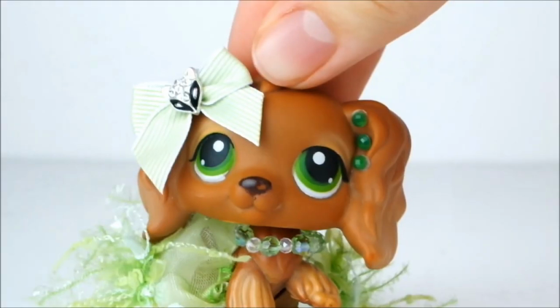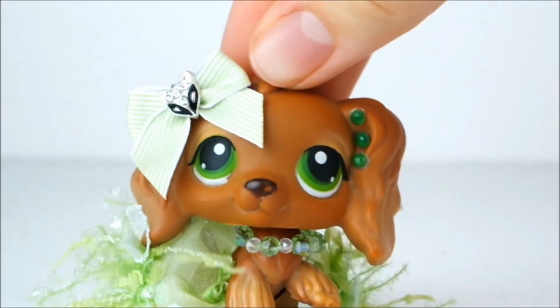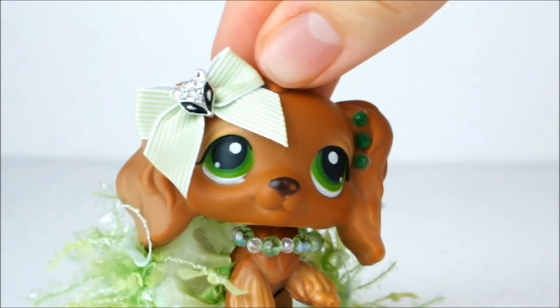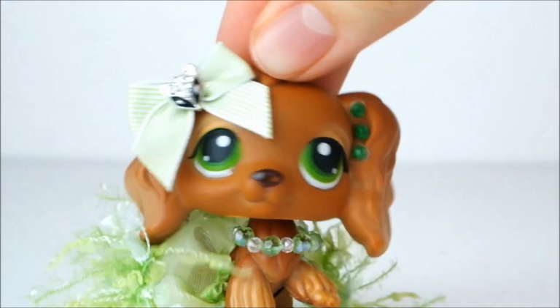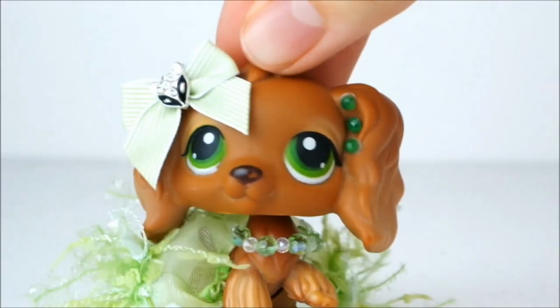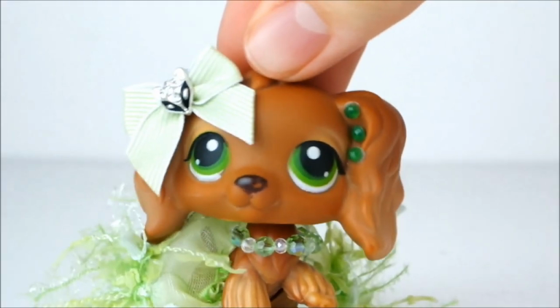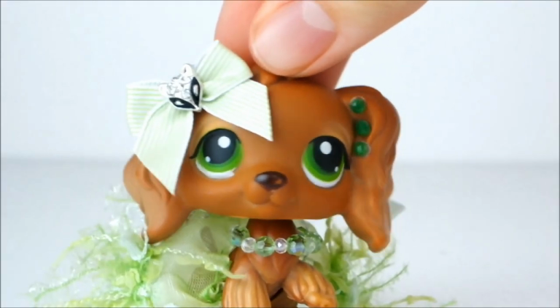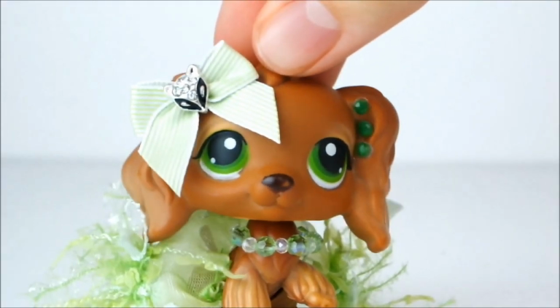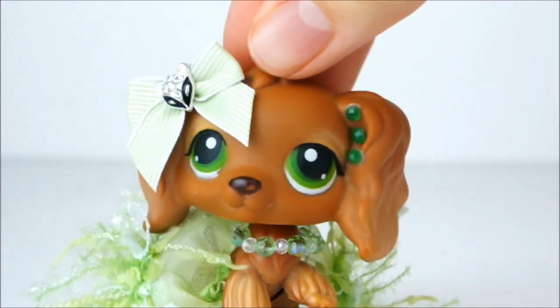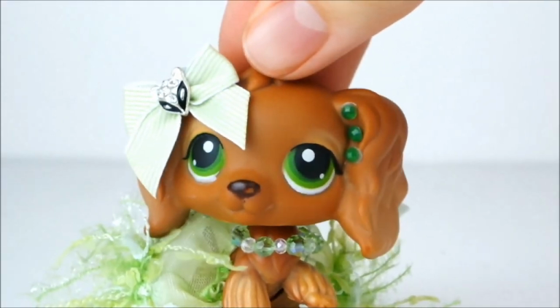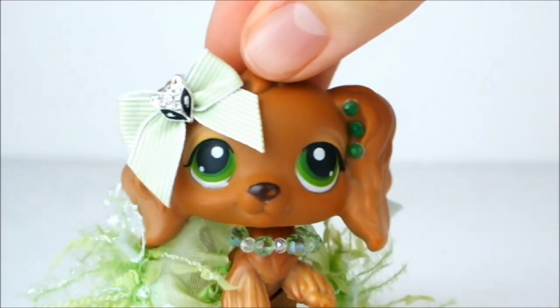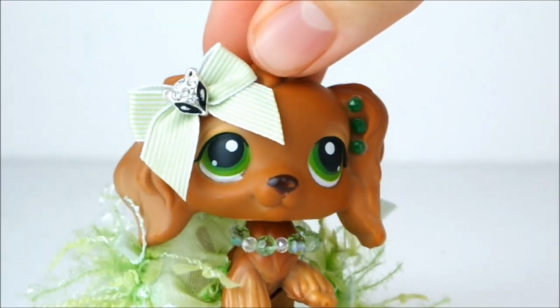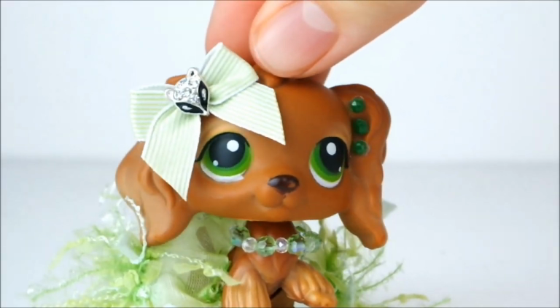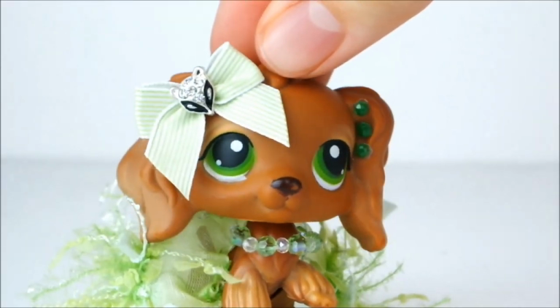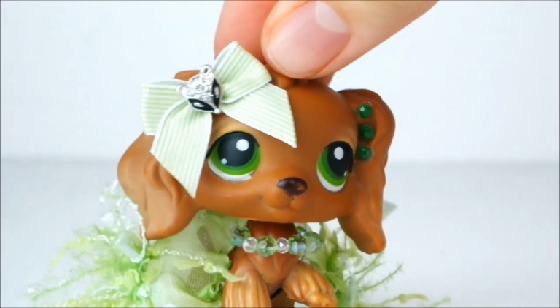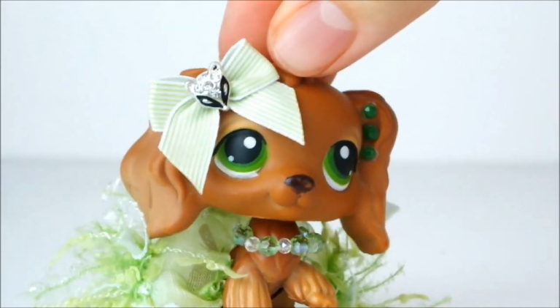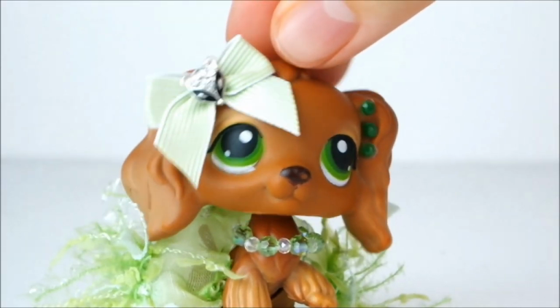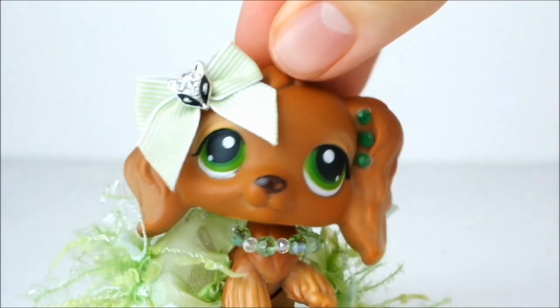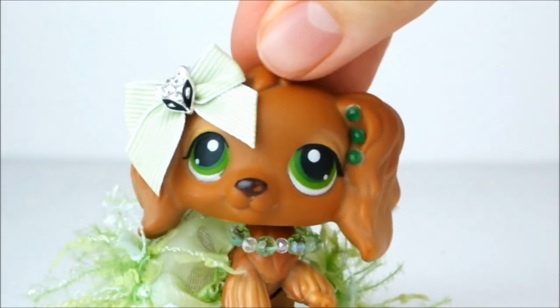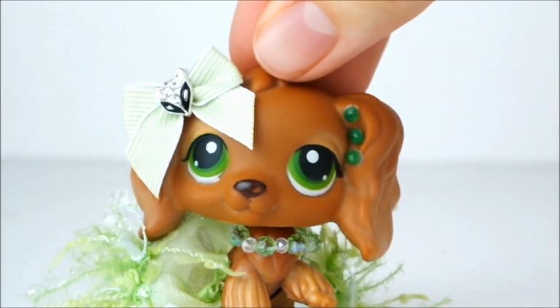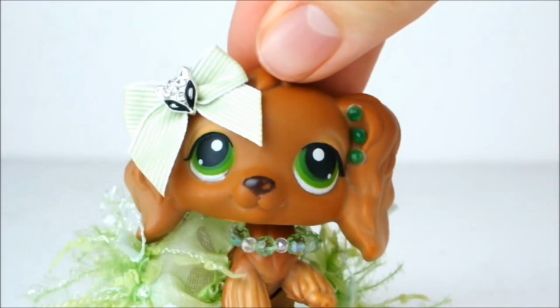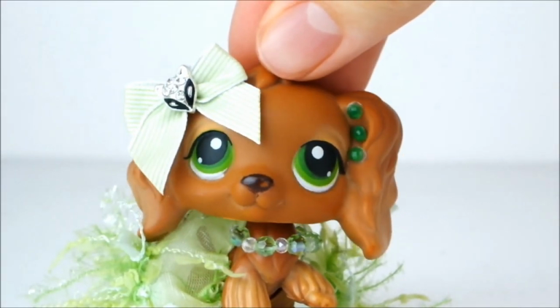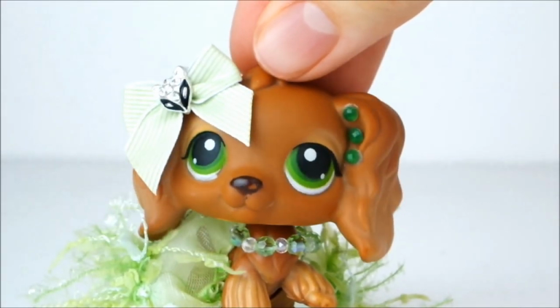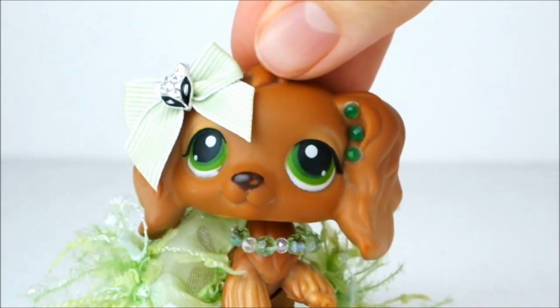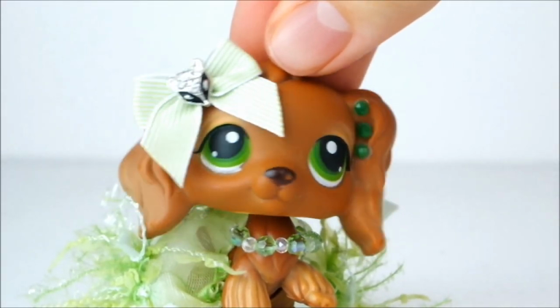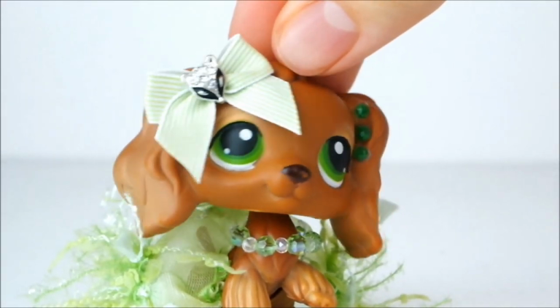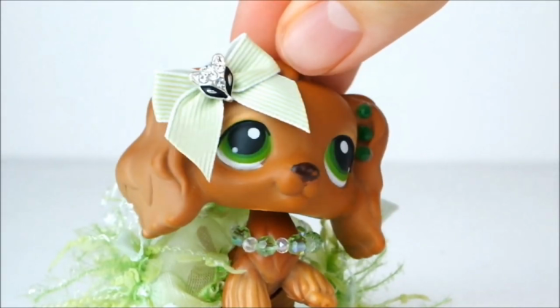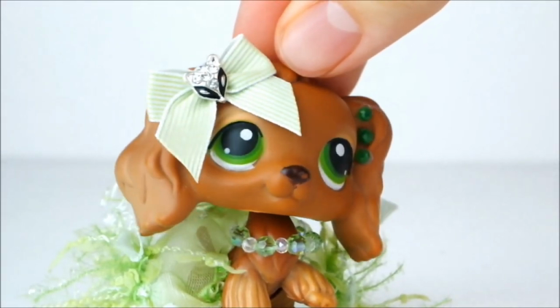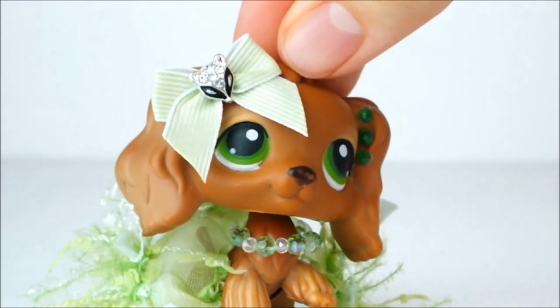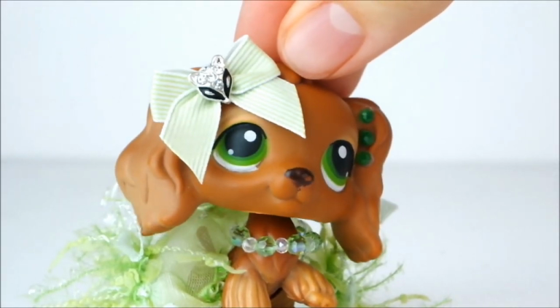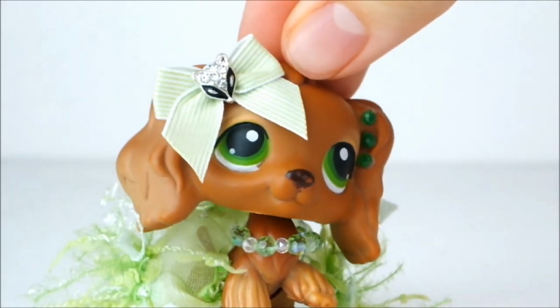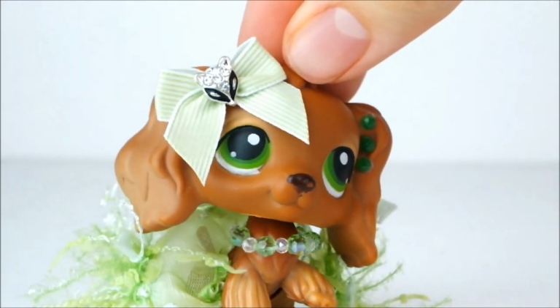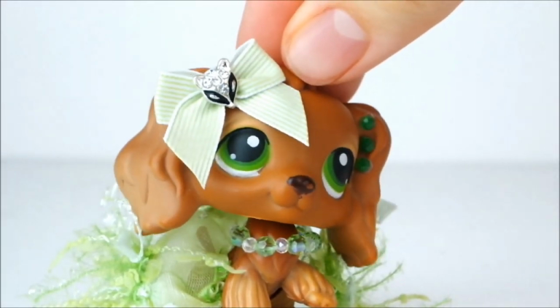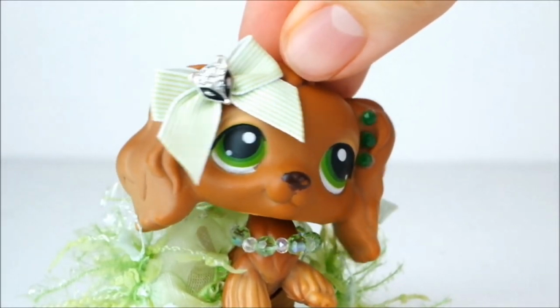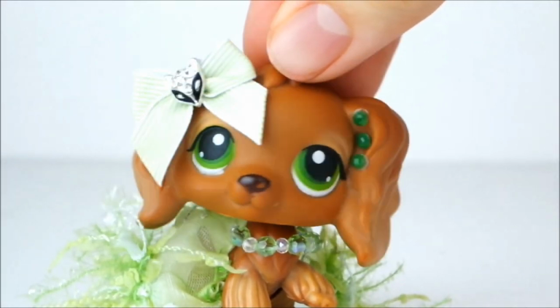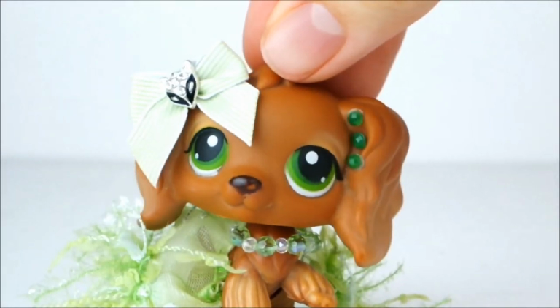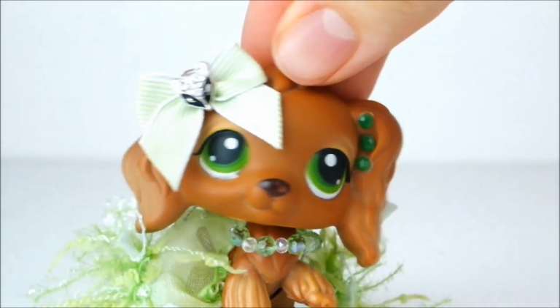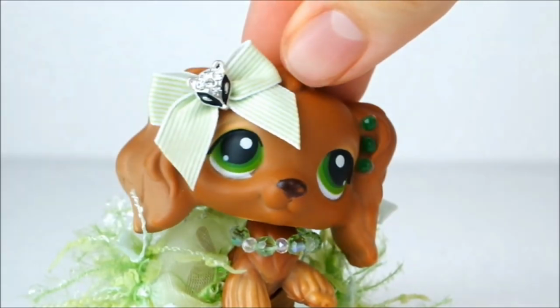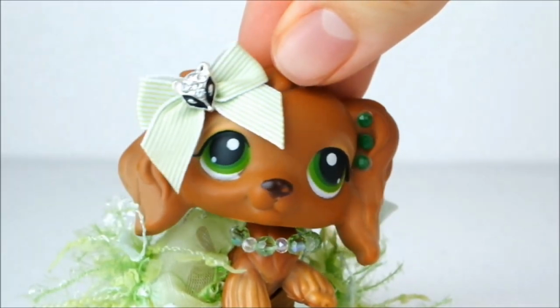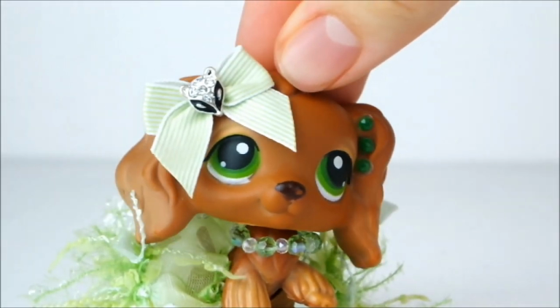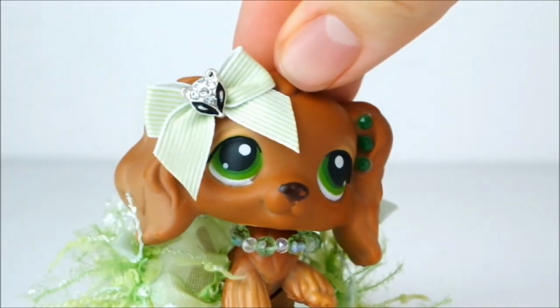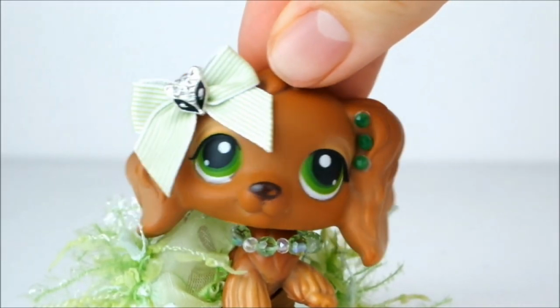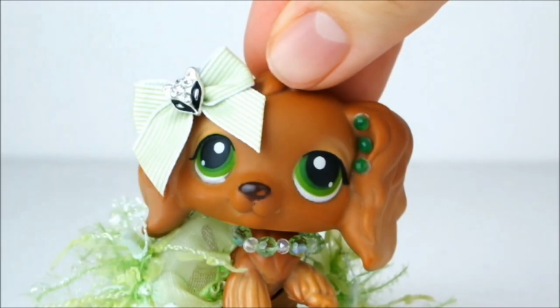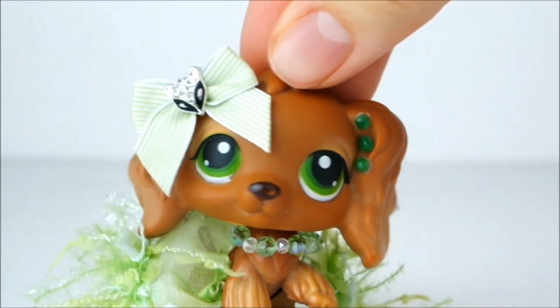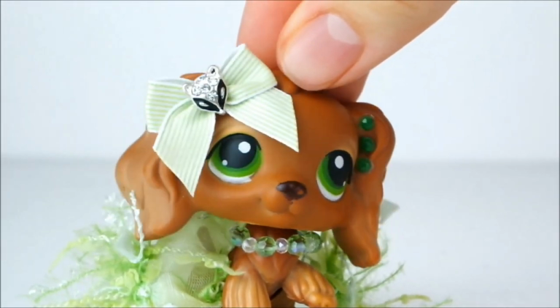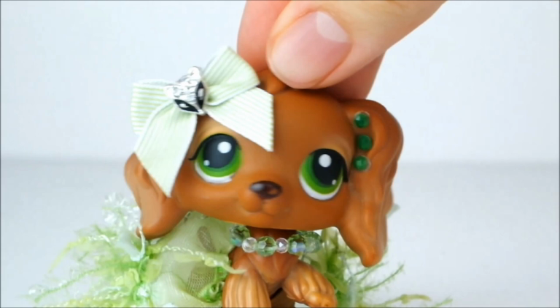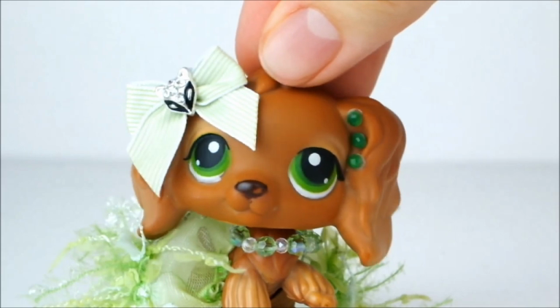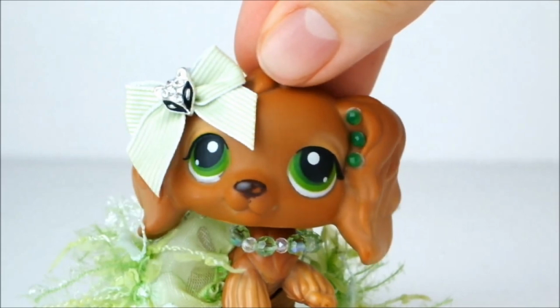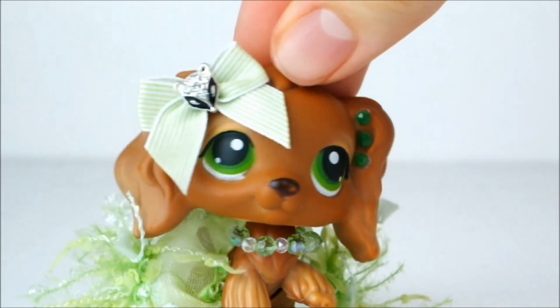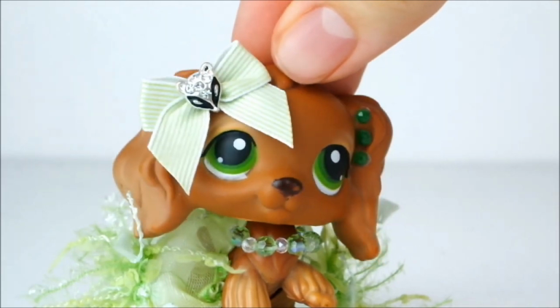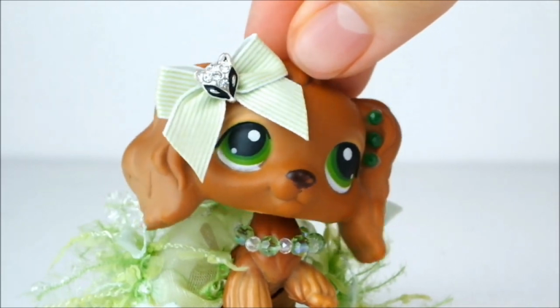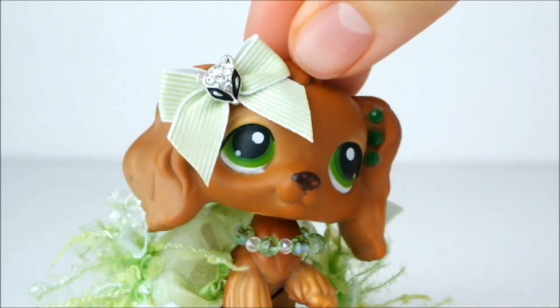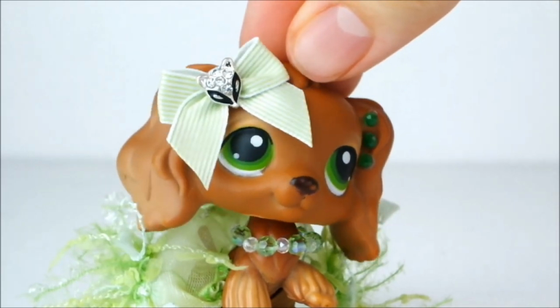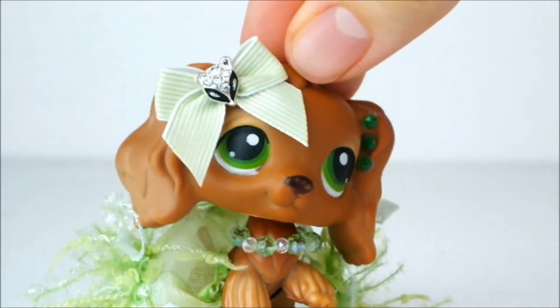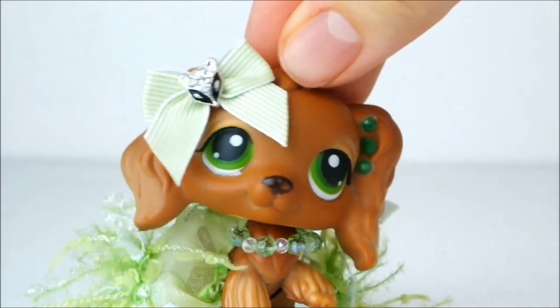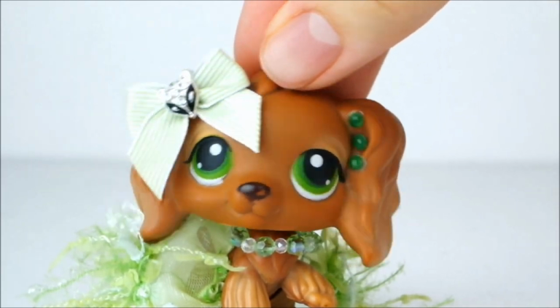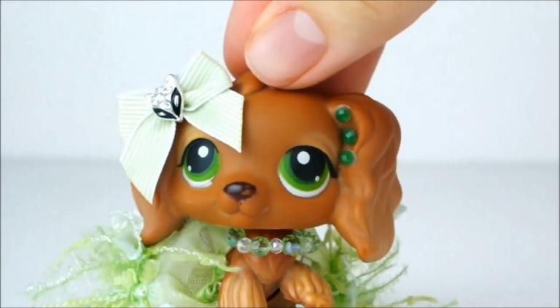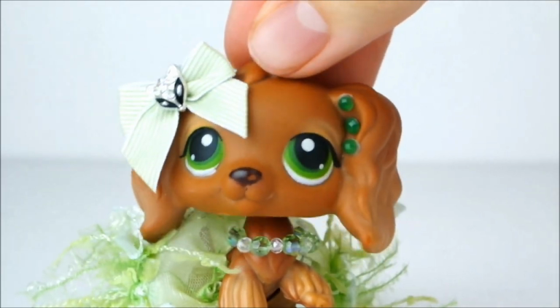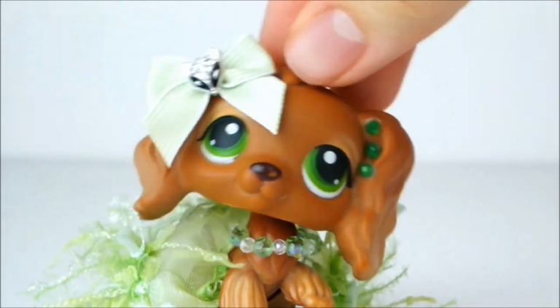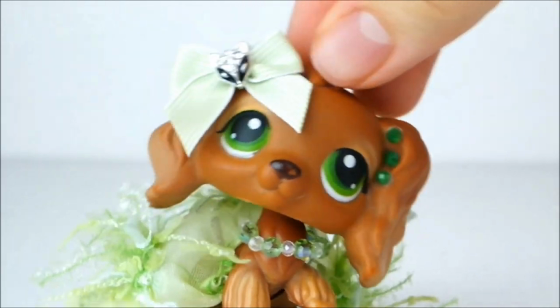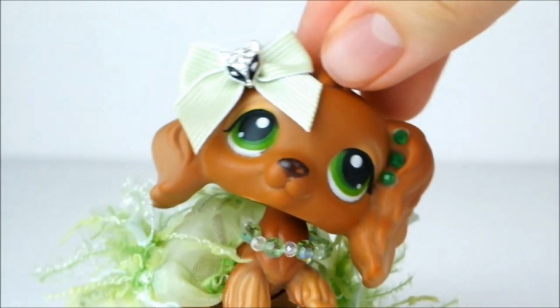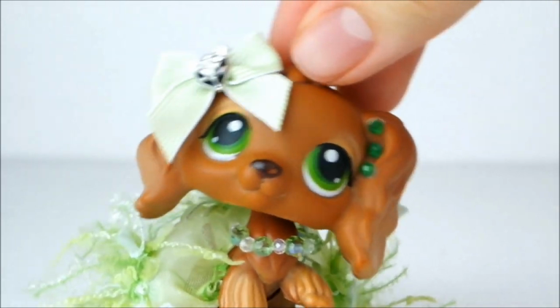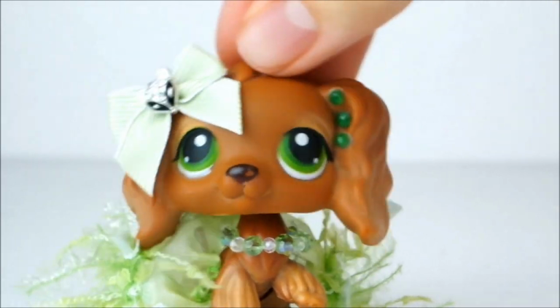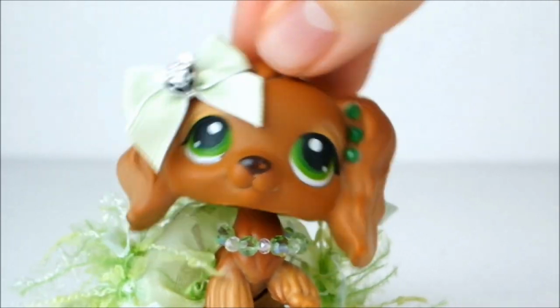Hello everyone, it's Cleo here and today I'm going to be showing you a haul of LPS I bought on eBay. Here we go!